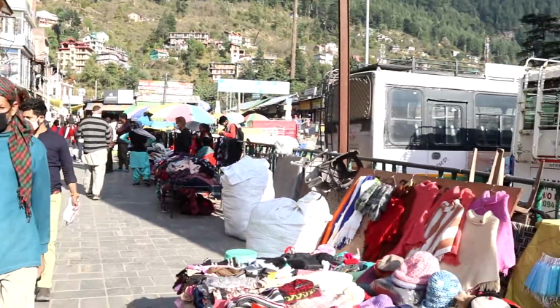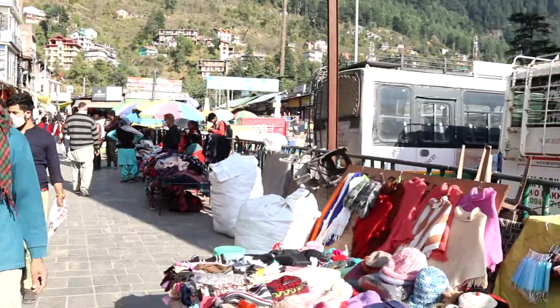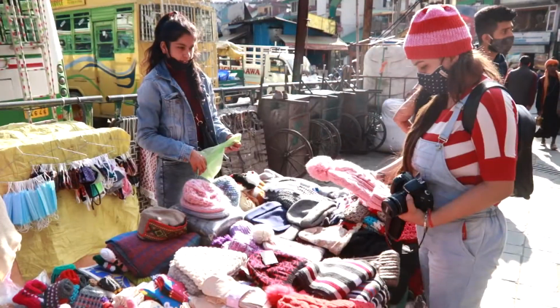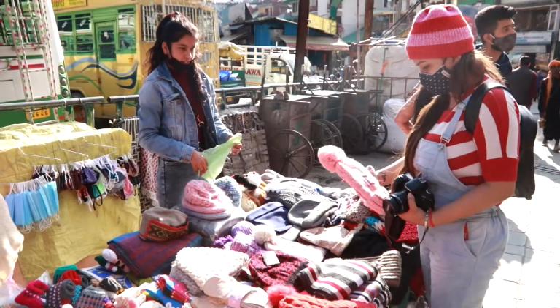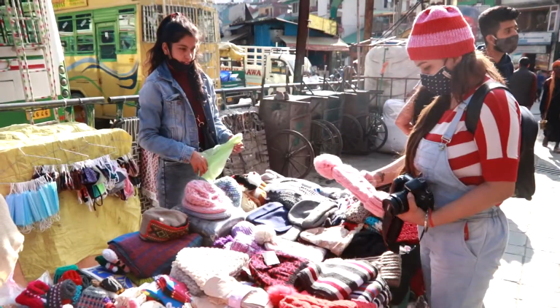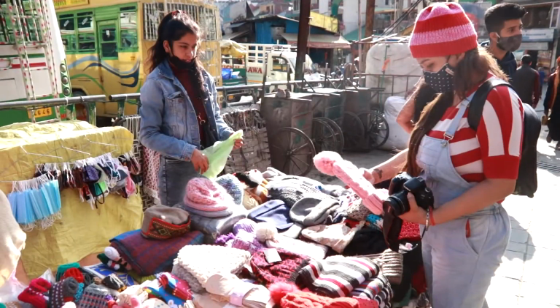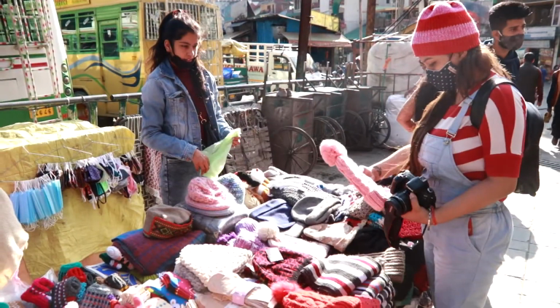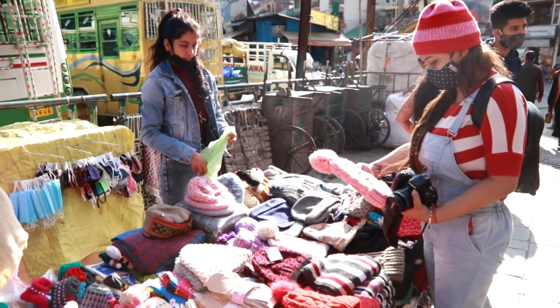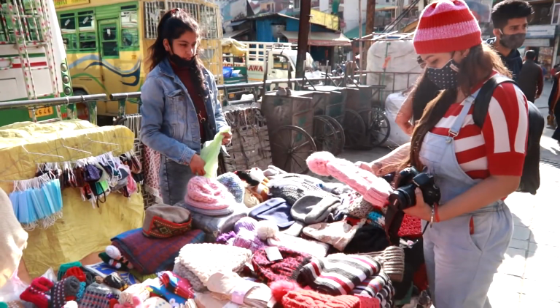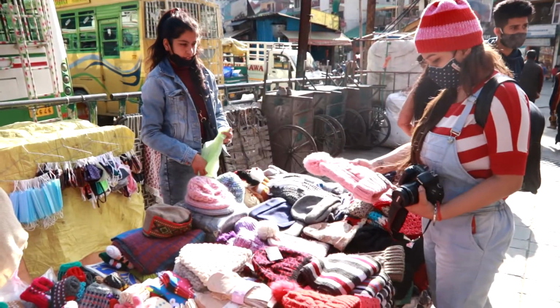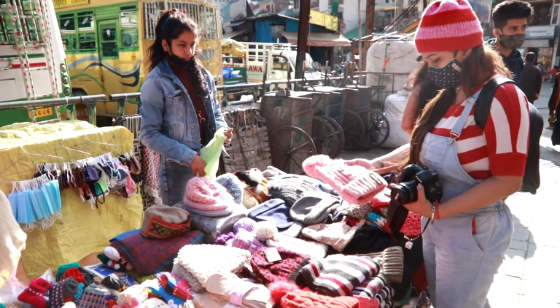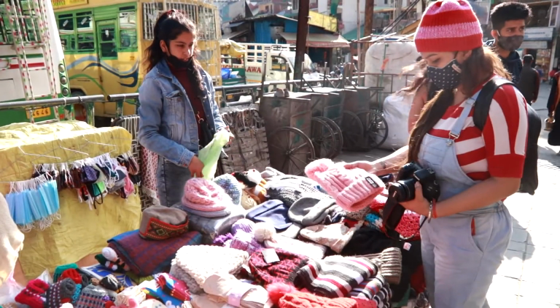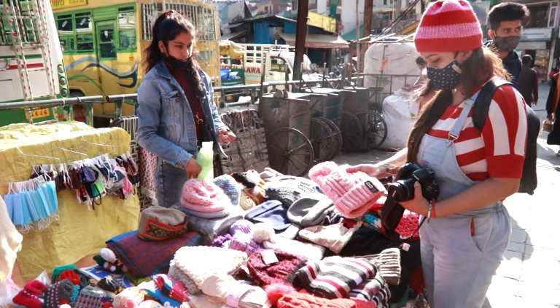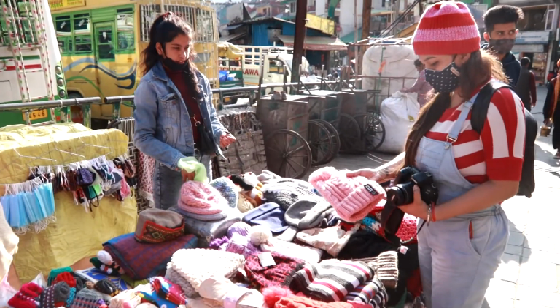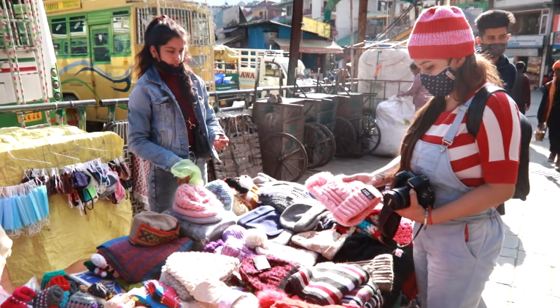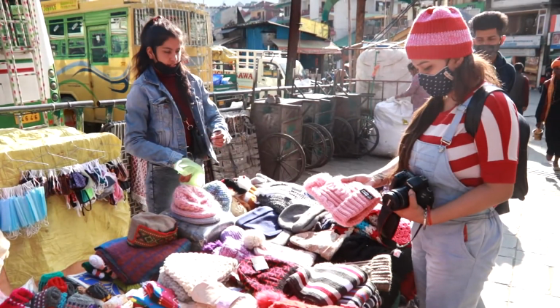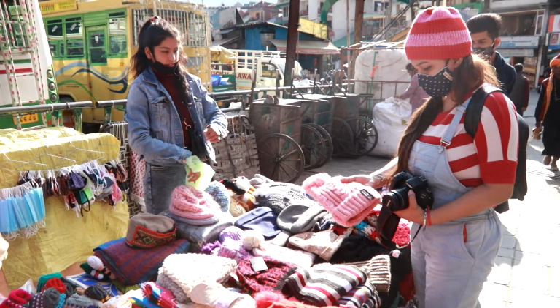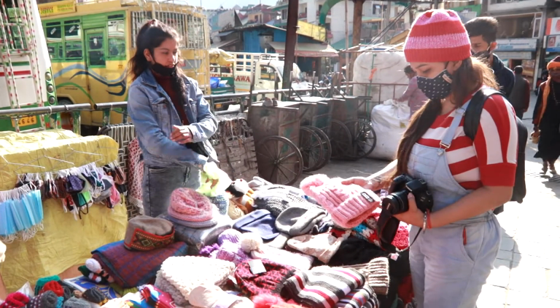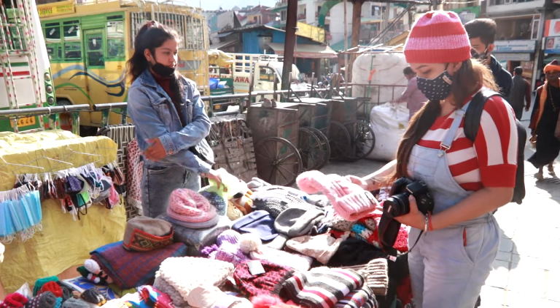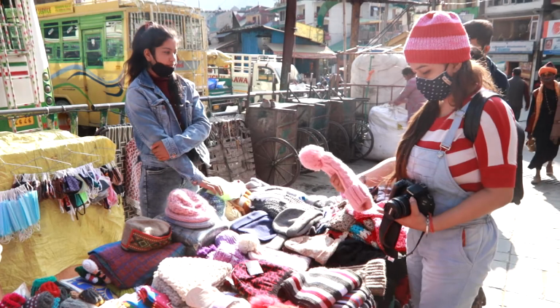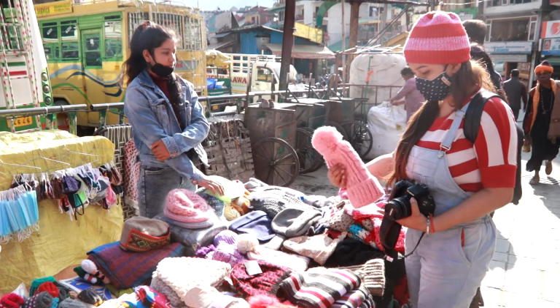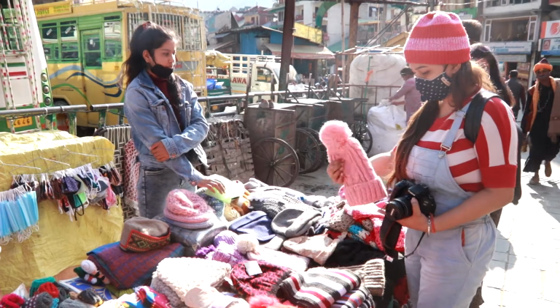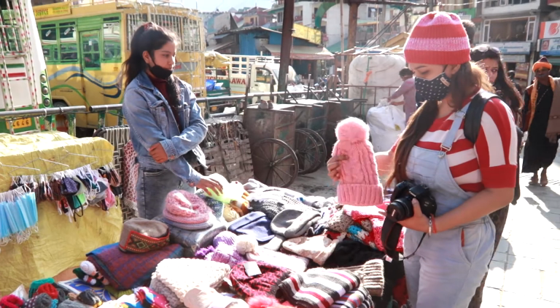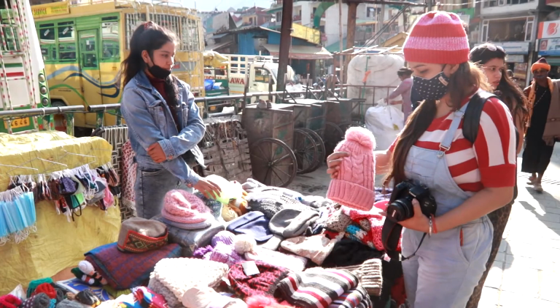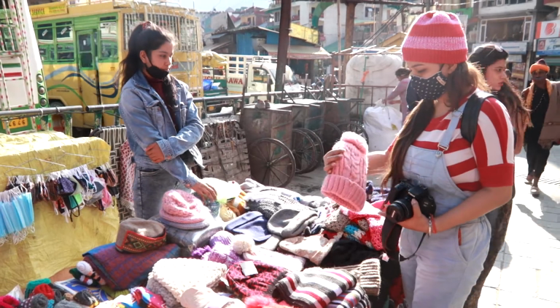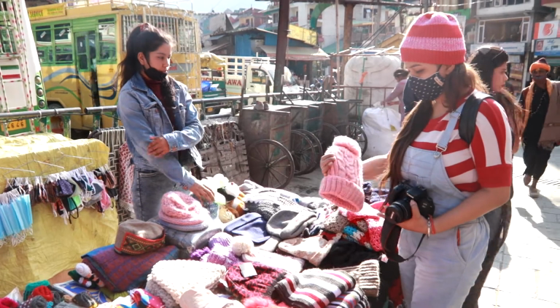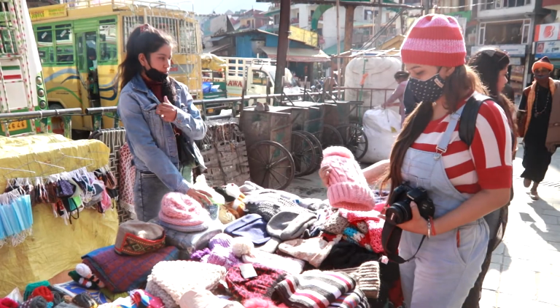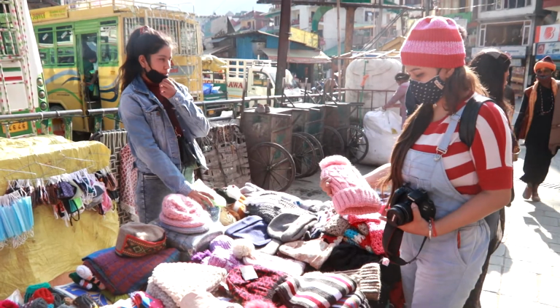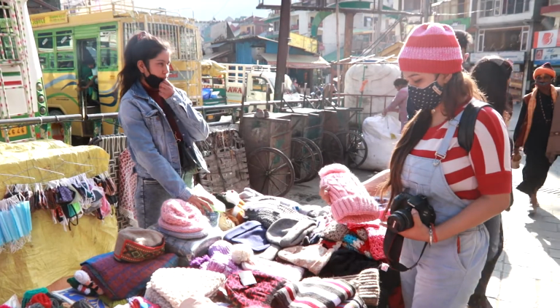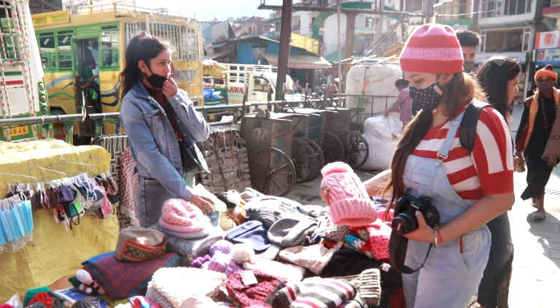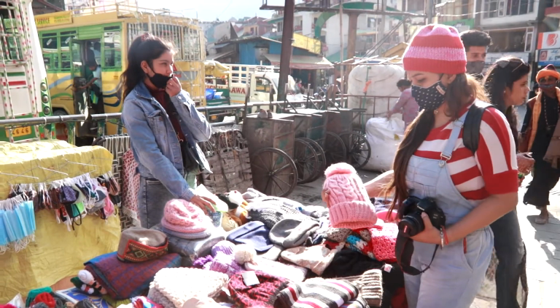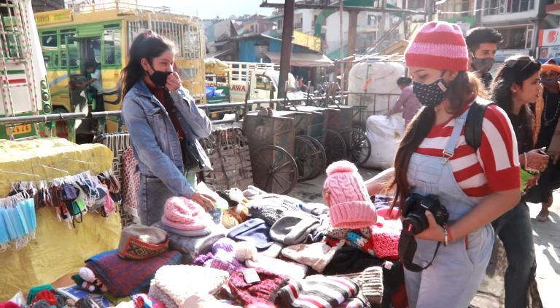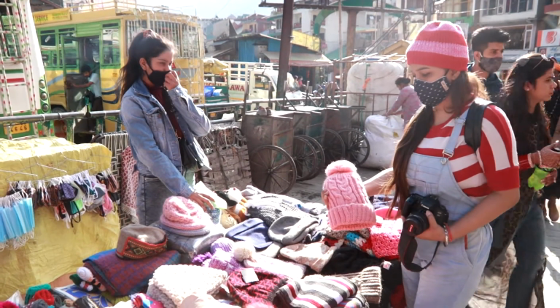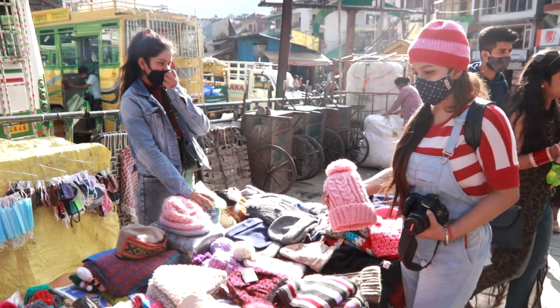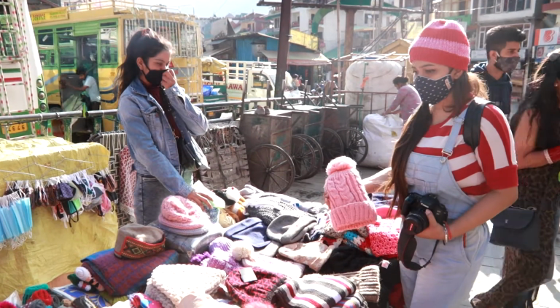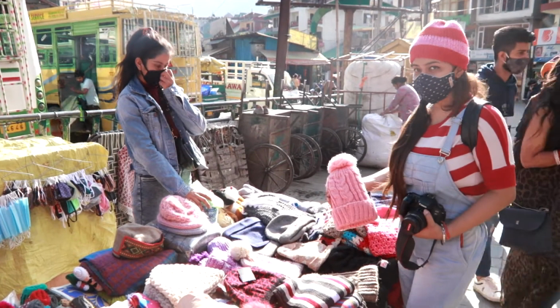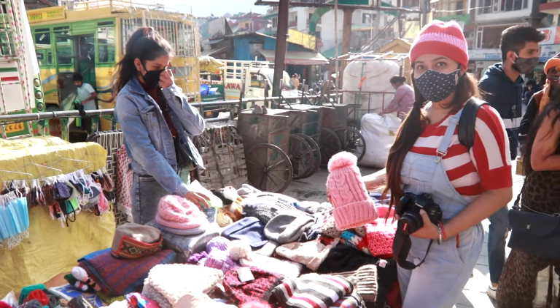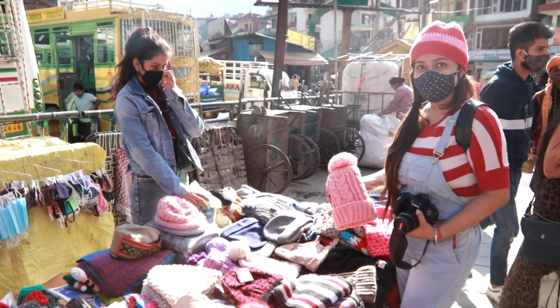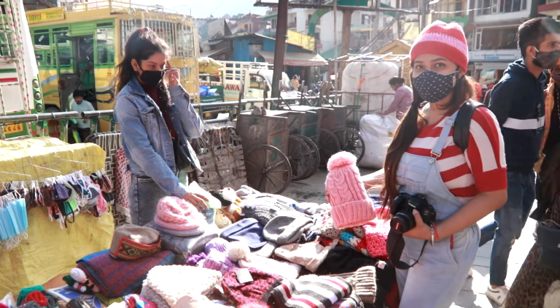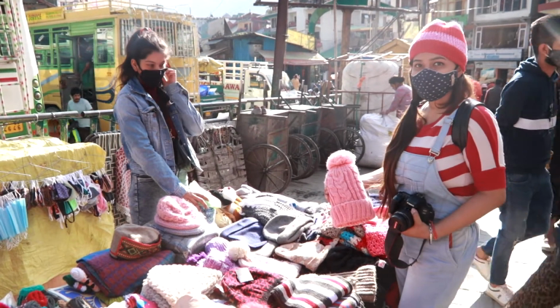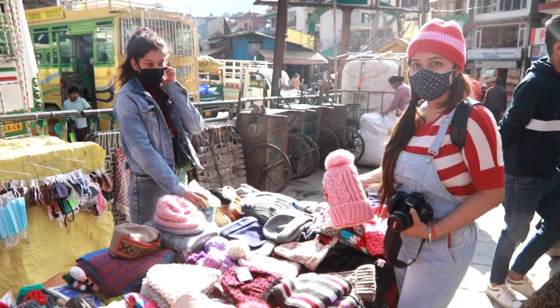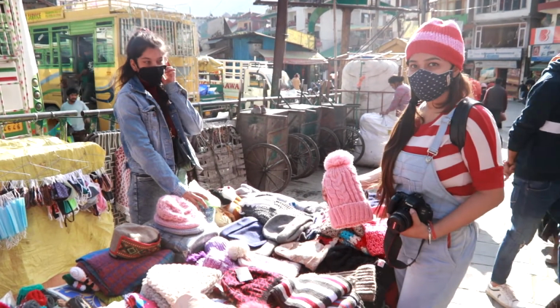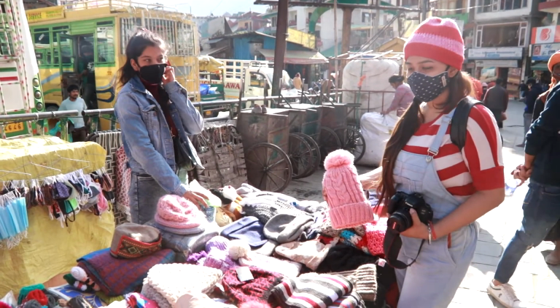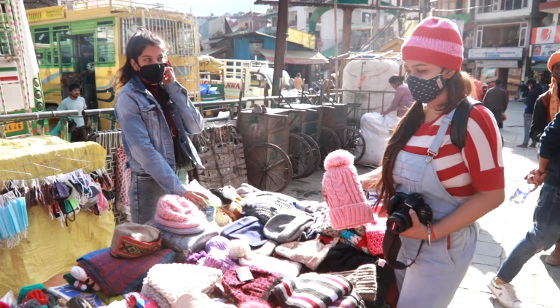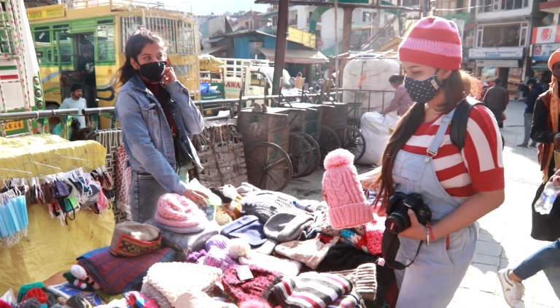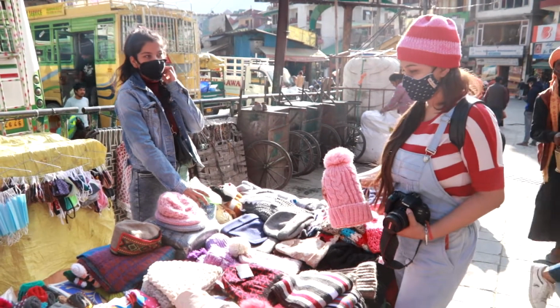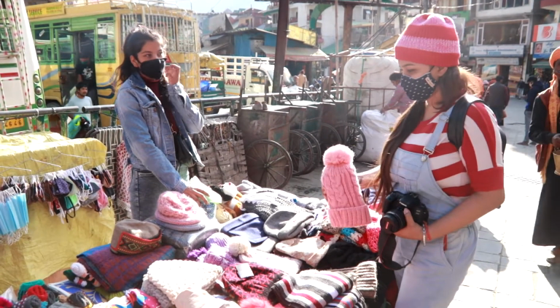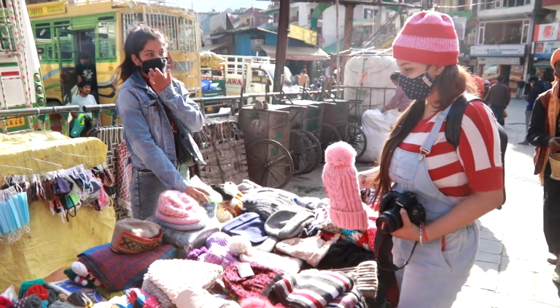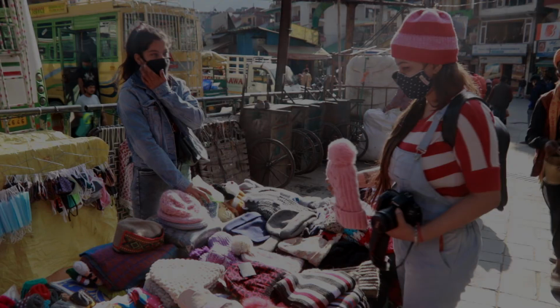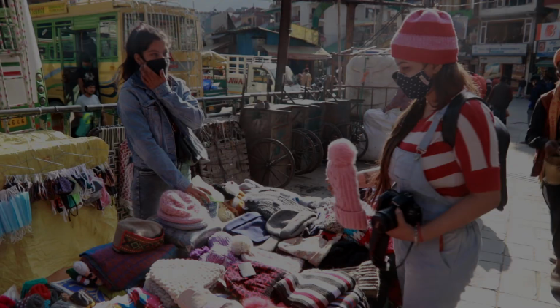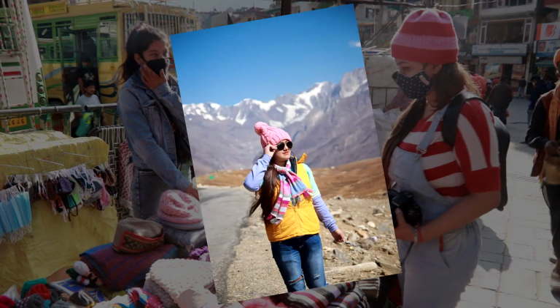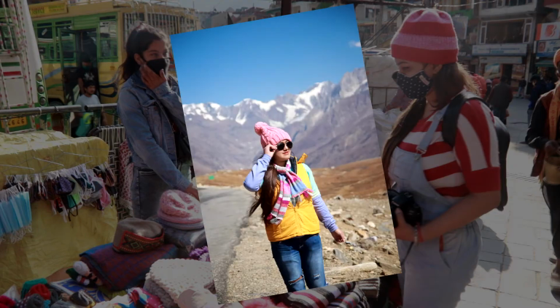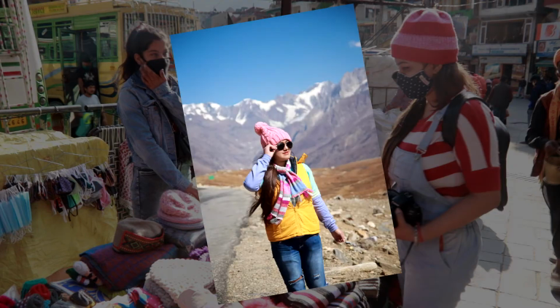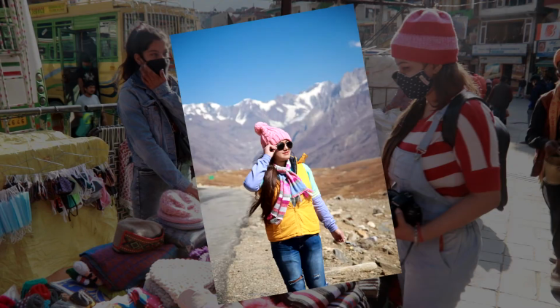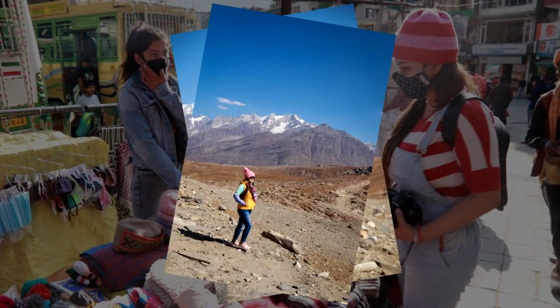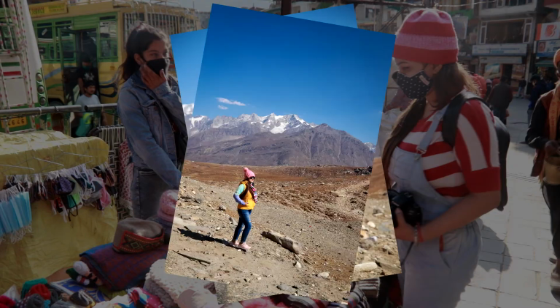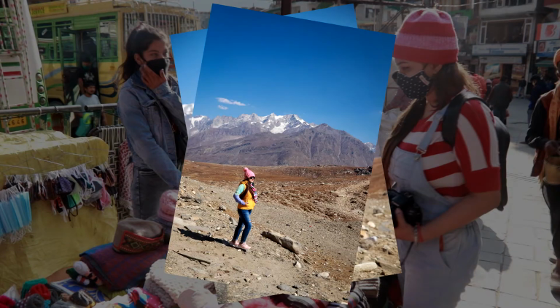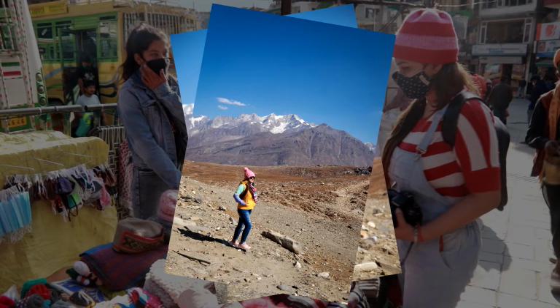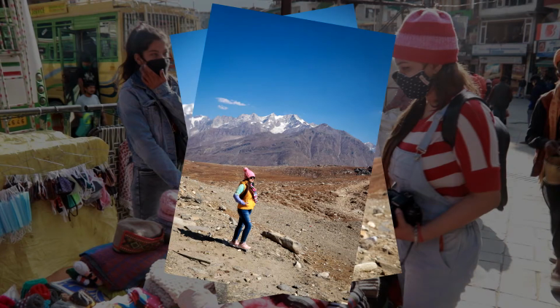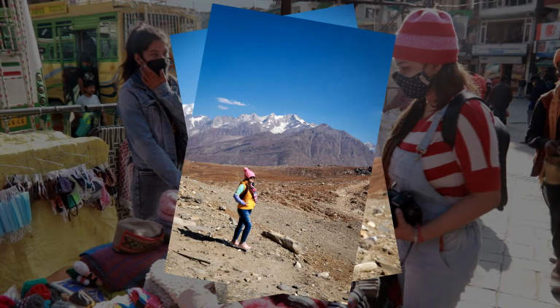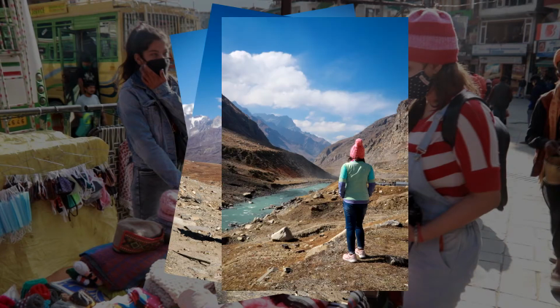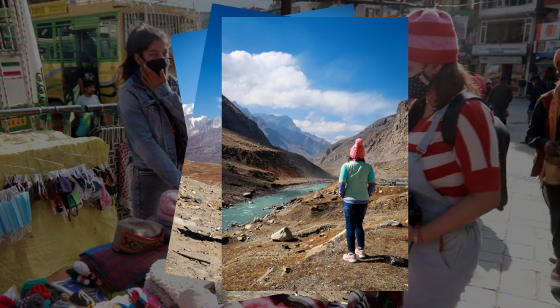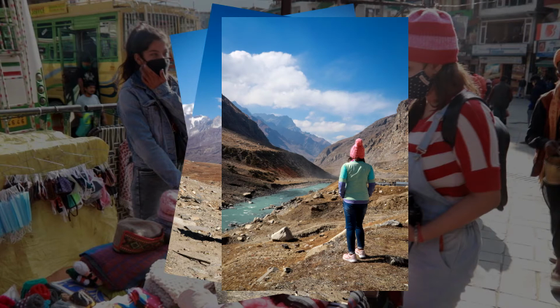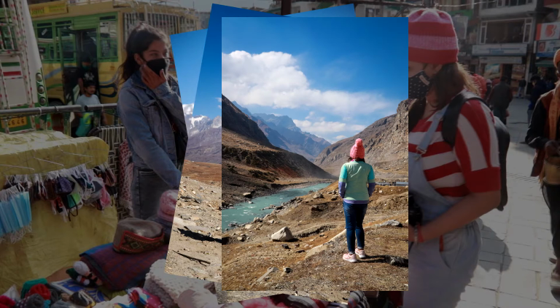I love wearing cute caps and got this pink one for Rs 200, which I wore at Rohtang Pass the next day.